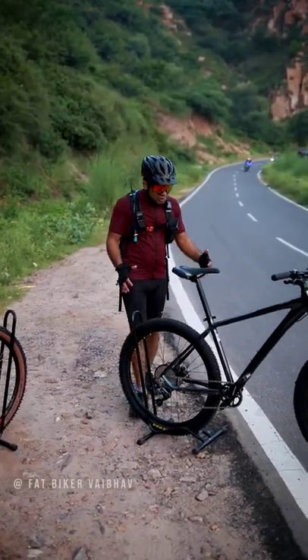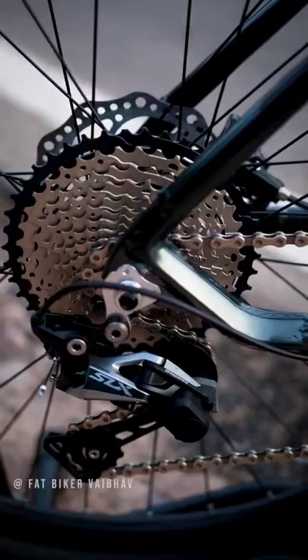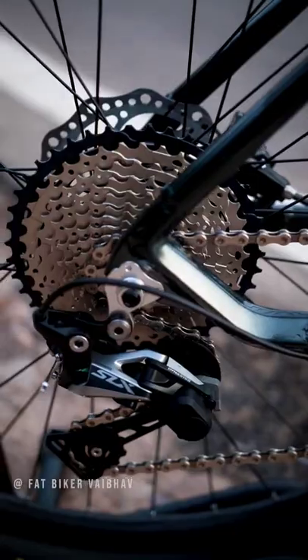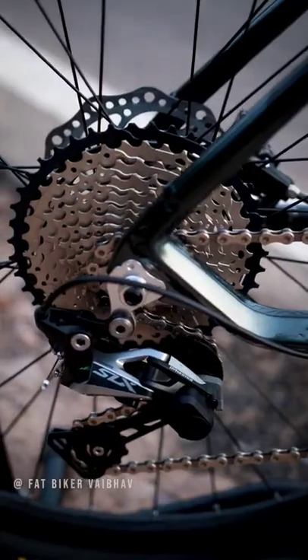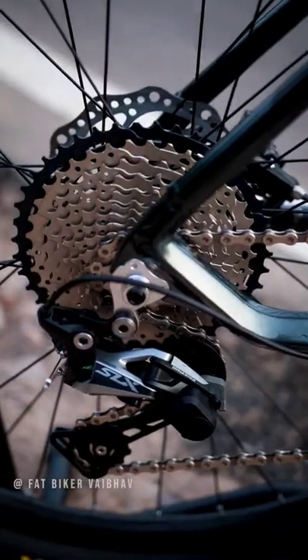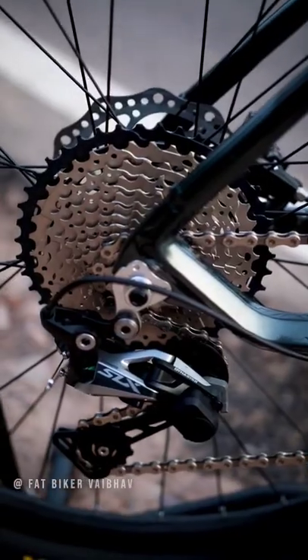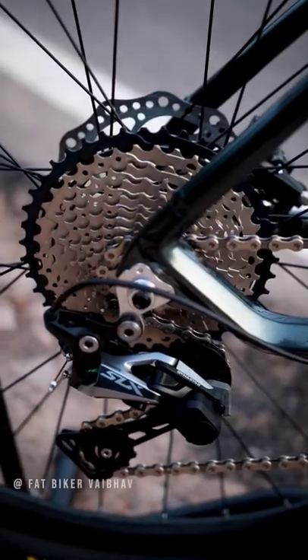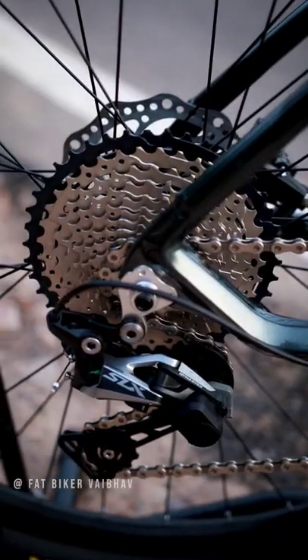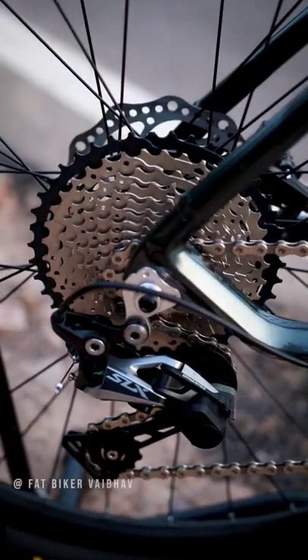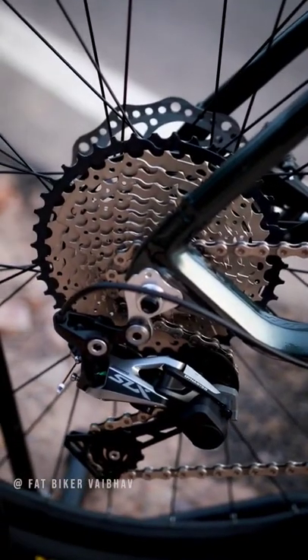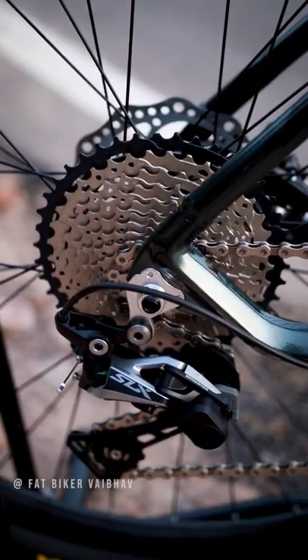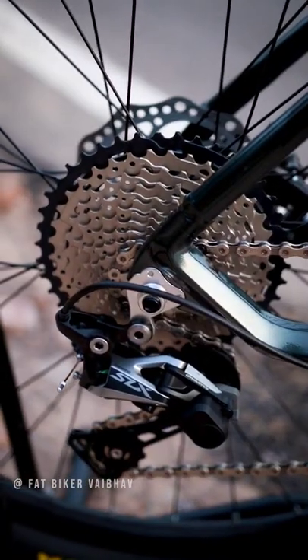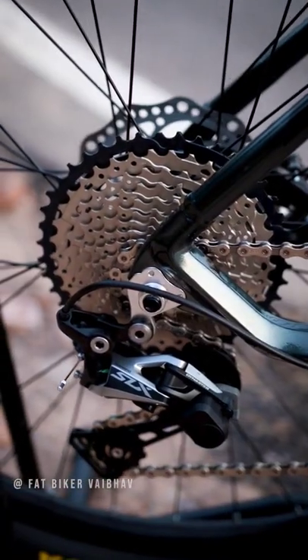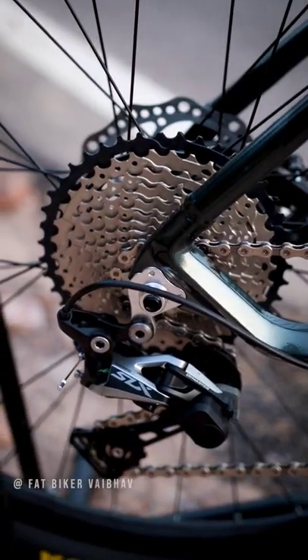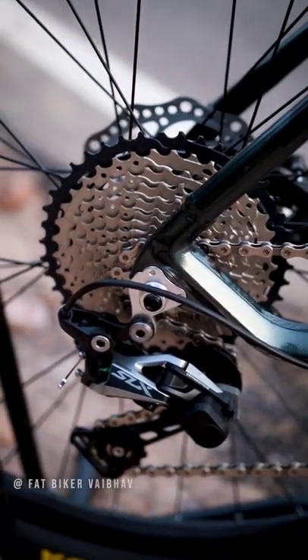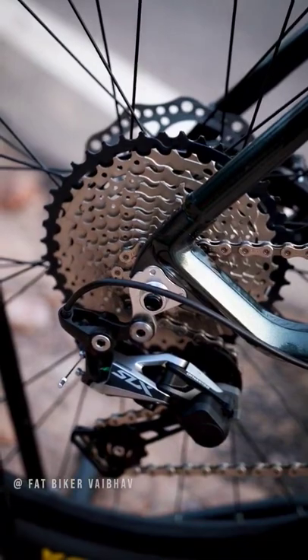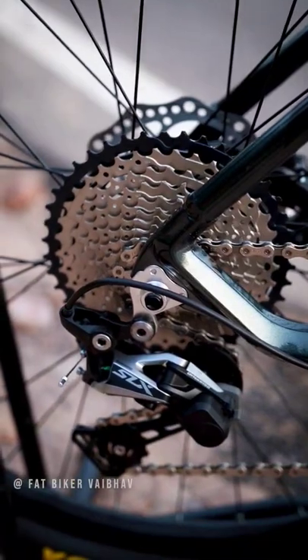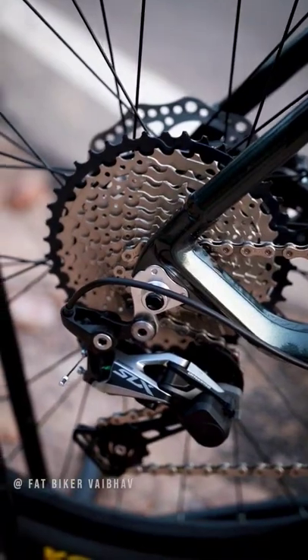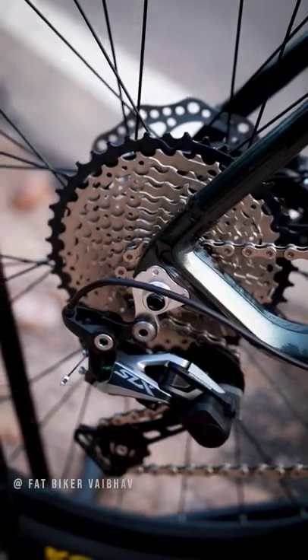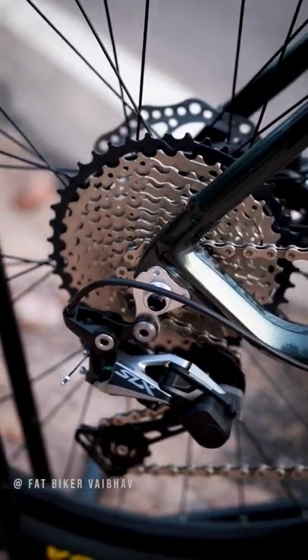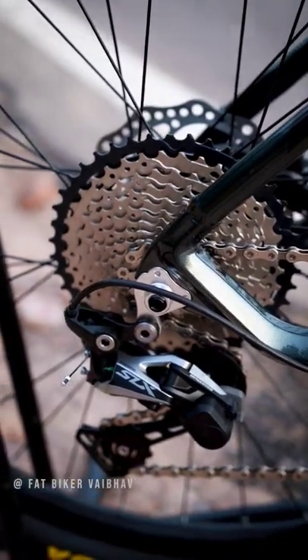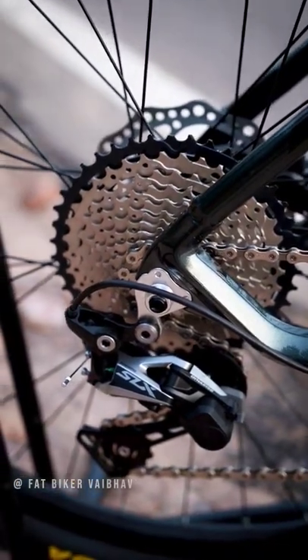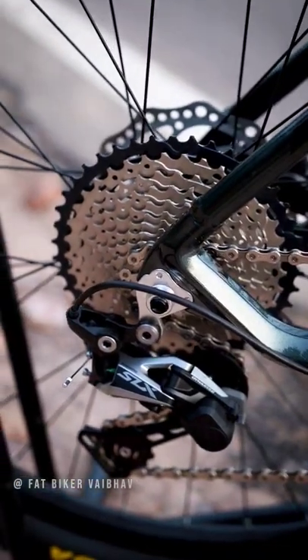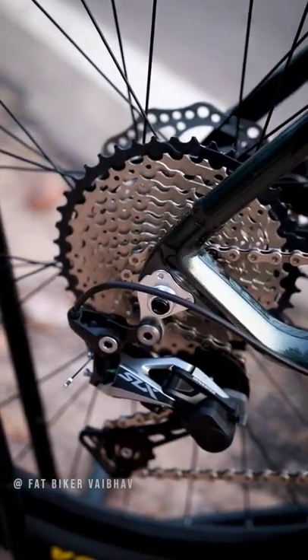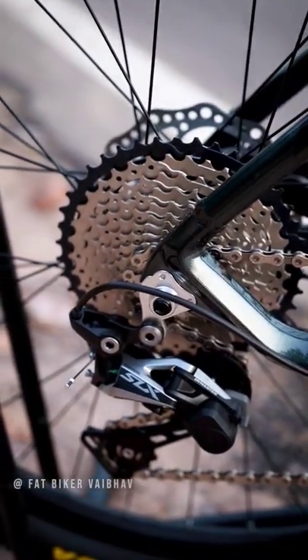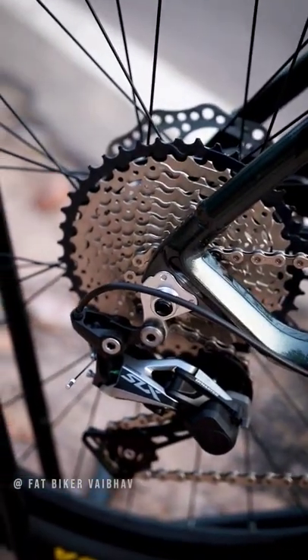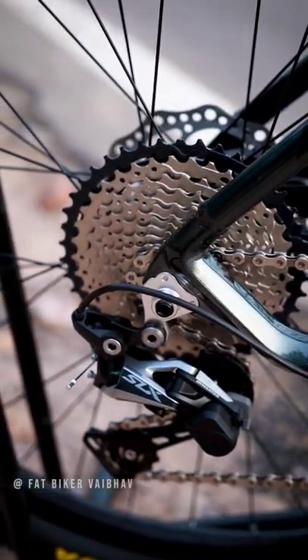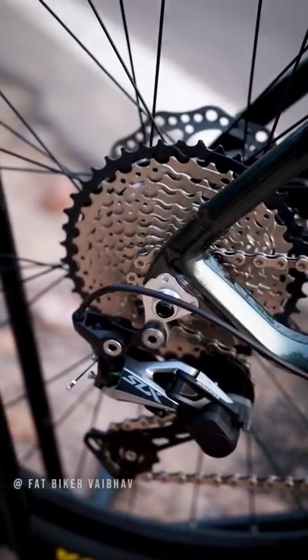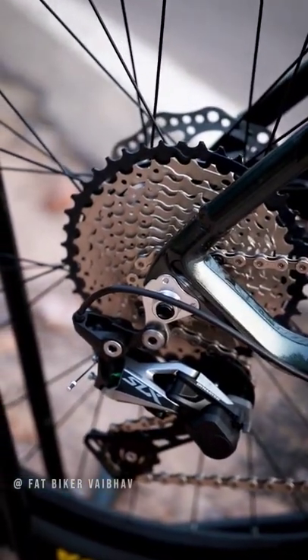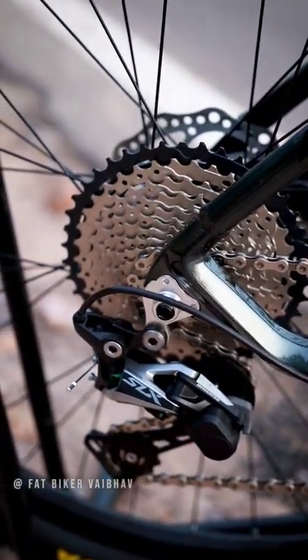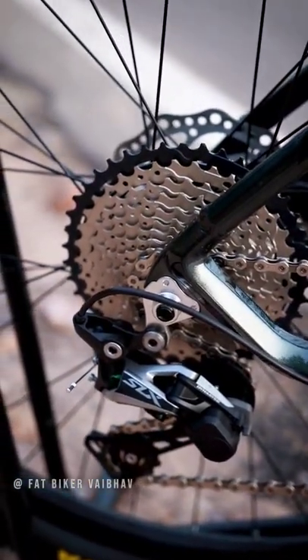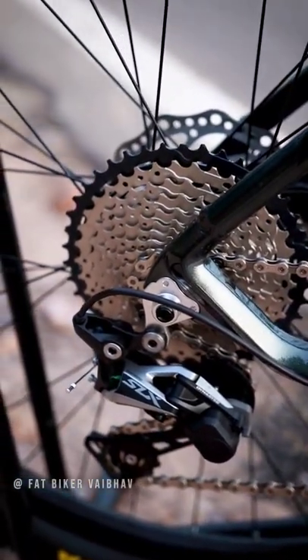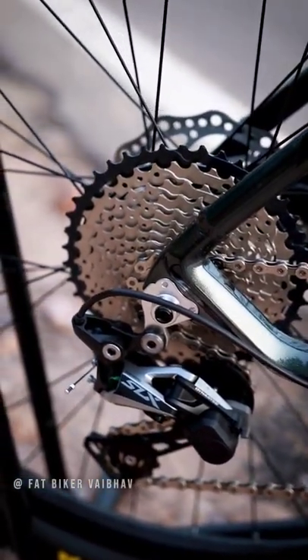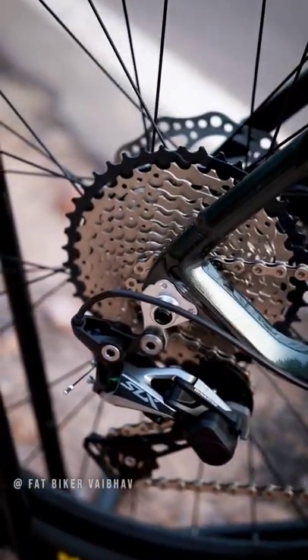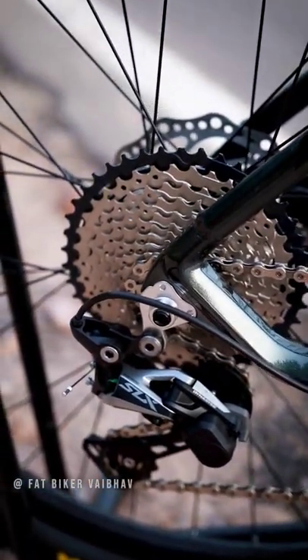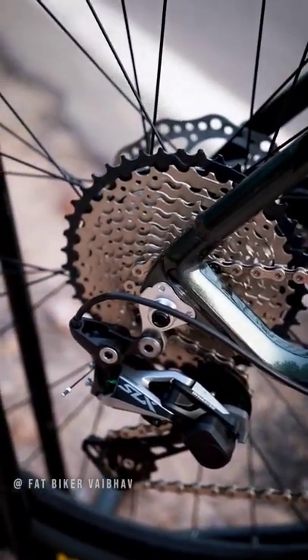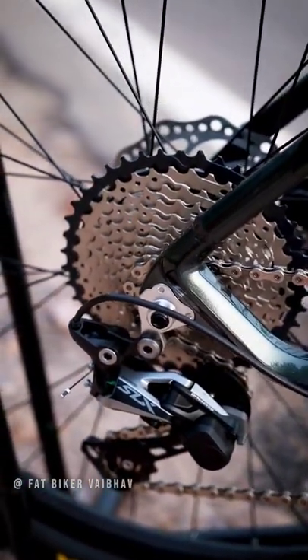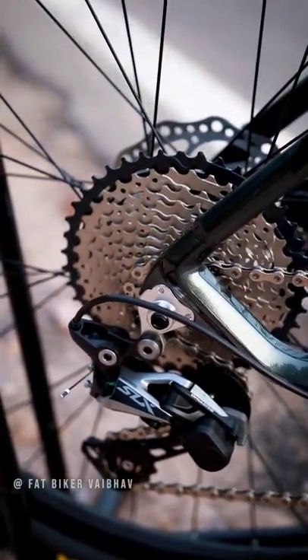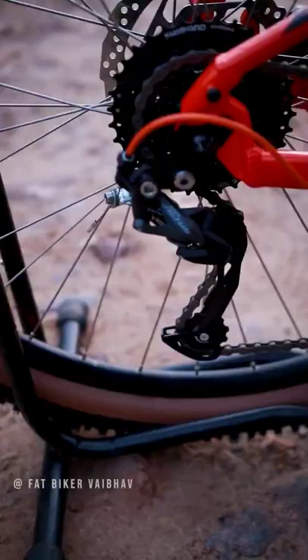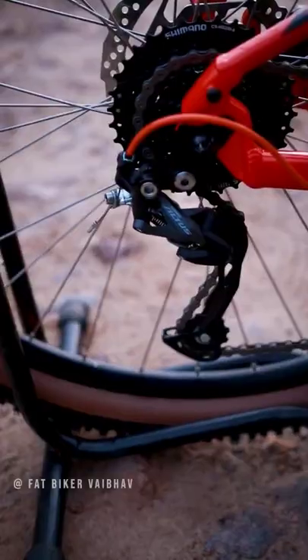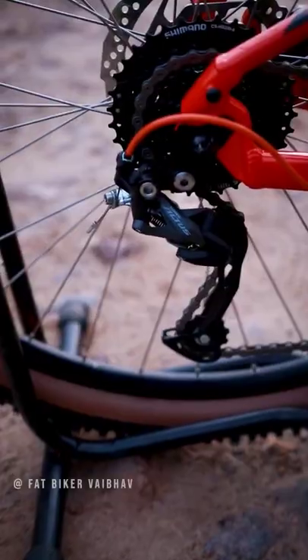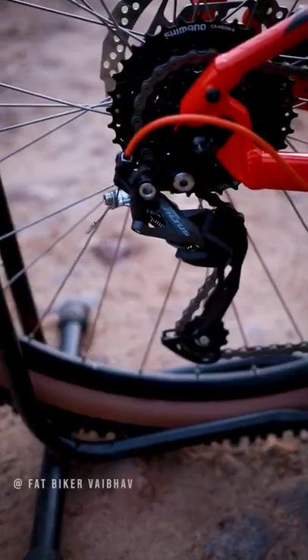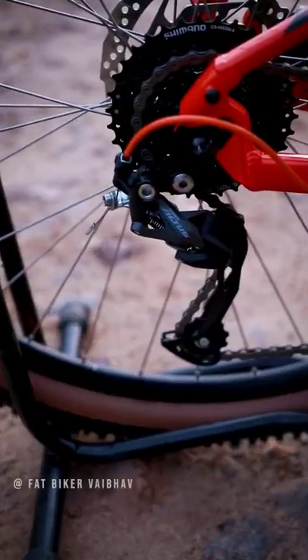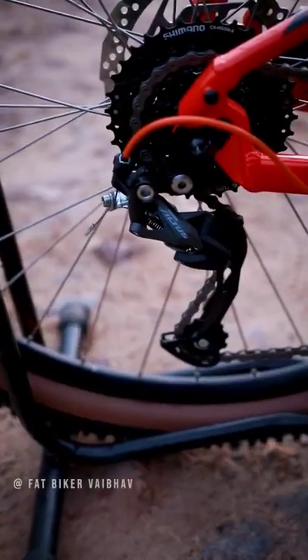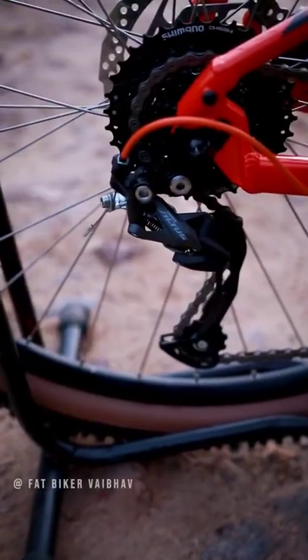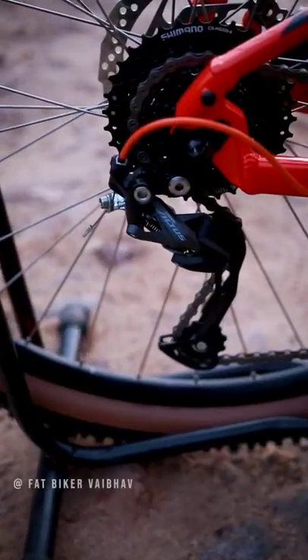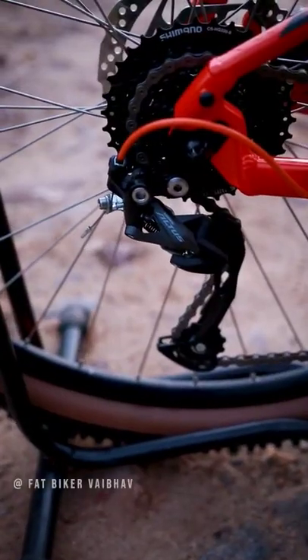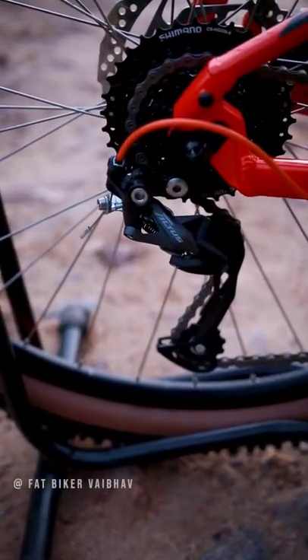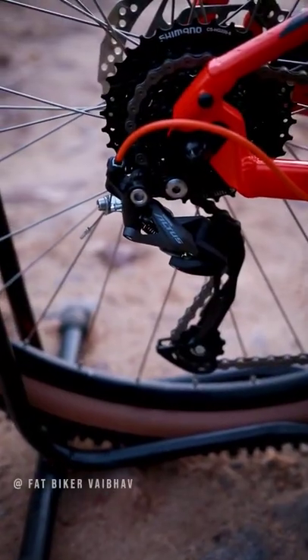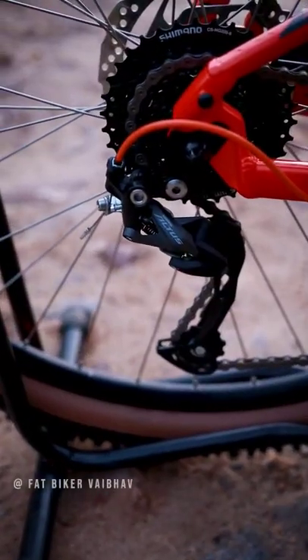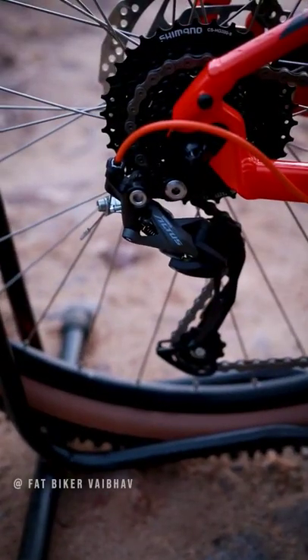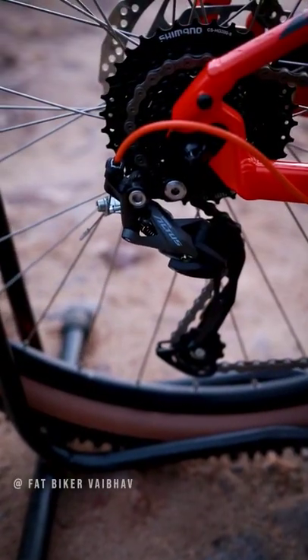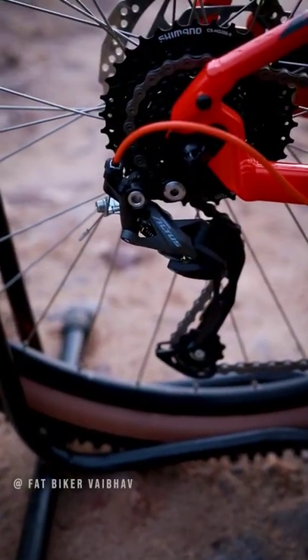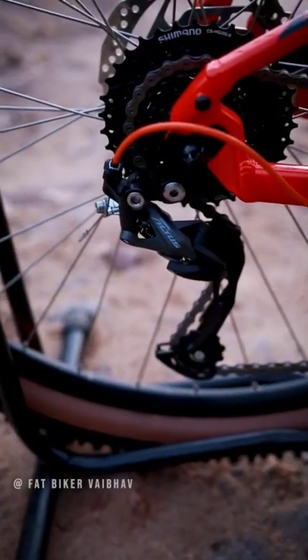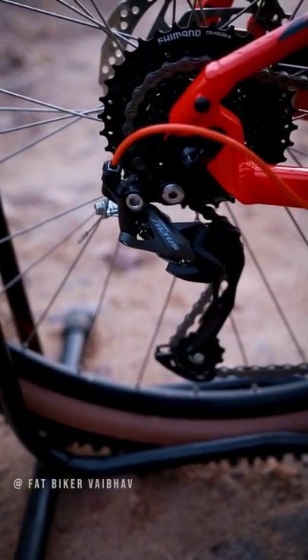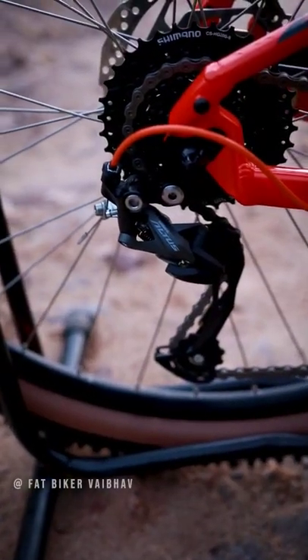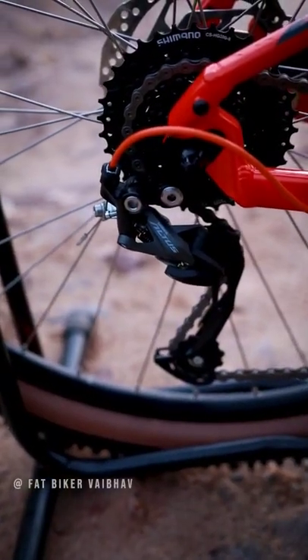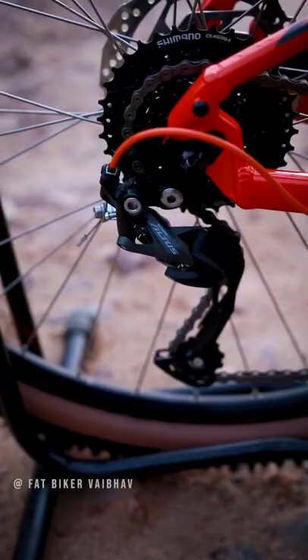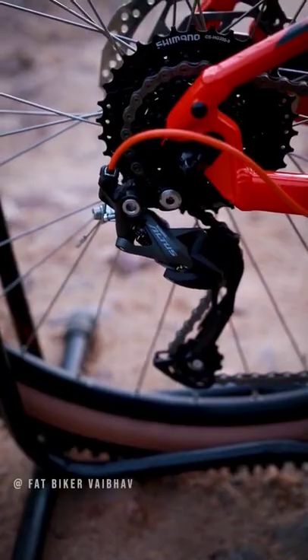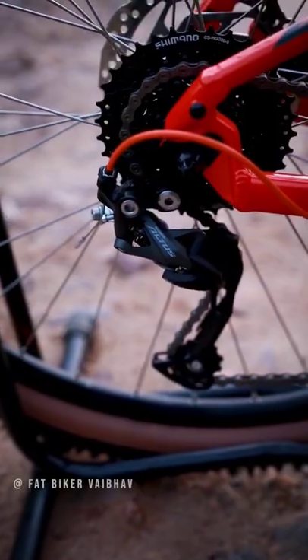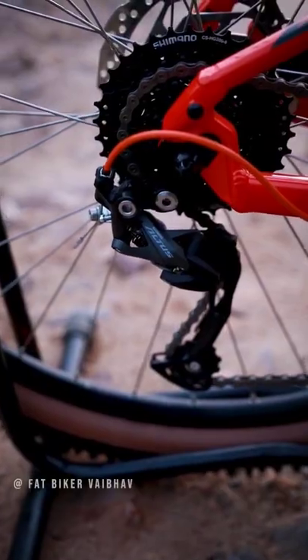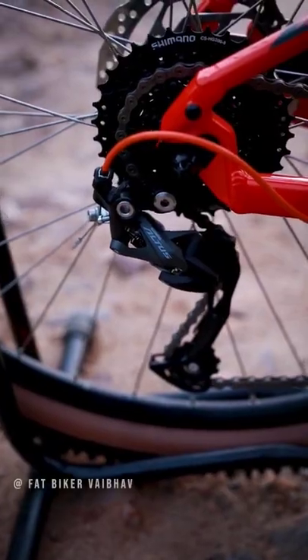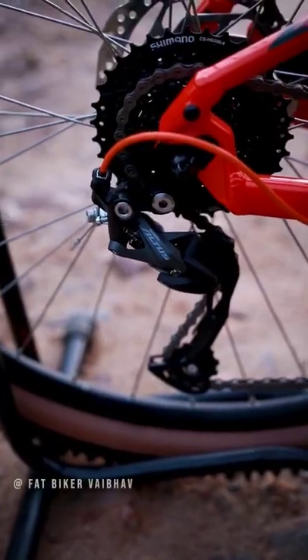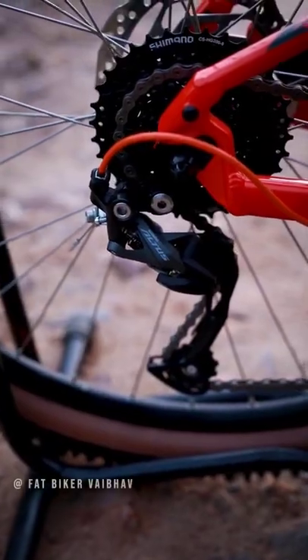First of all, we have the Detroit — there is an SLX 11-speed system, that too from Shimano. In the KDM, you get the Shimano Altus 3.9.